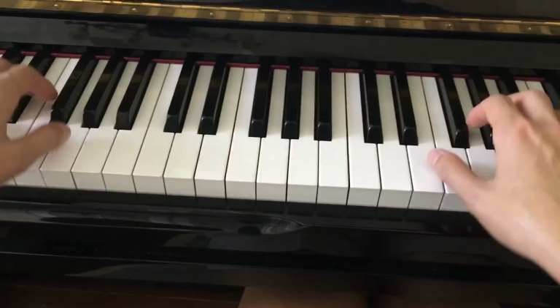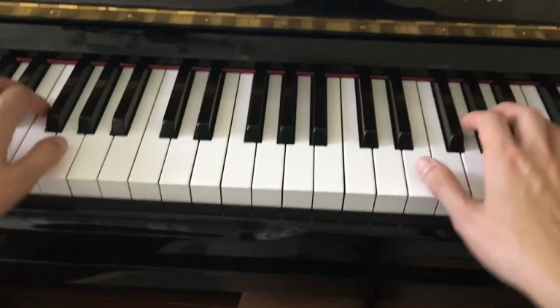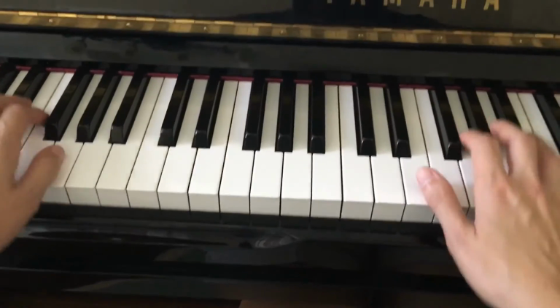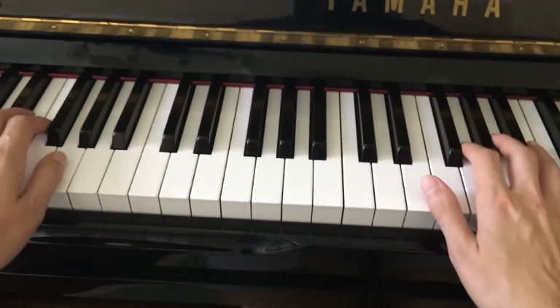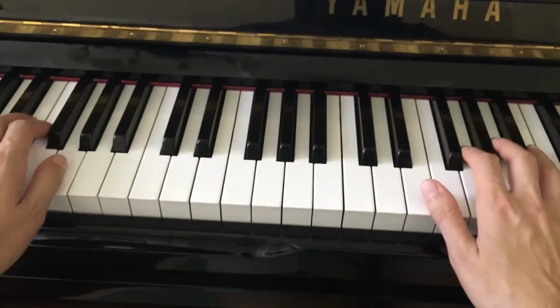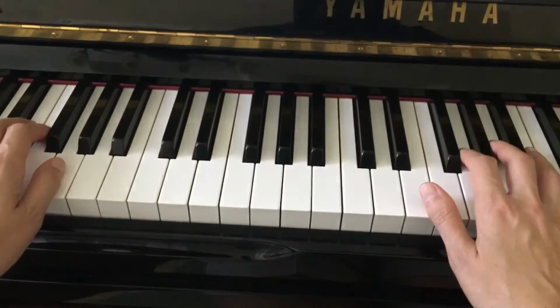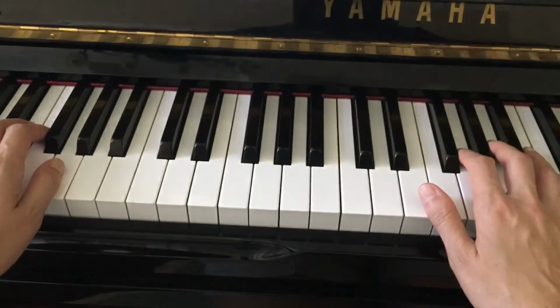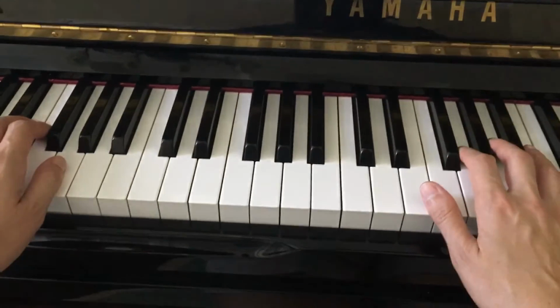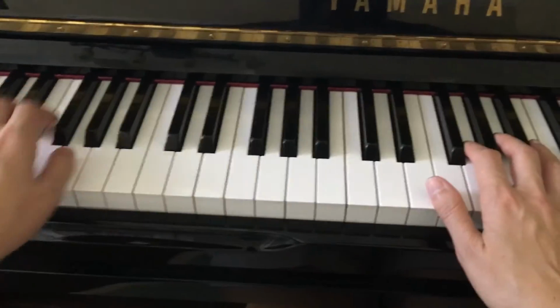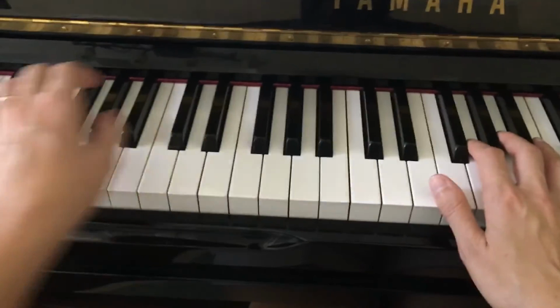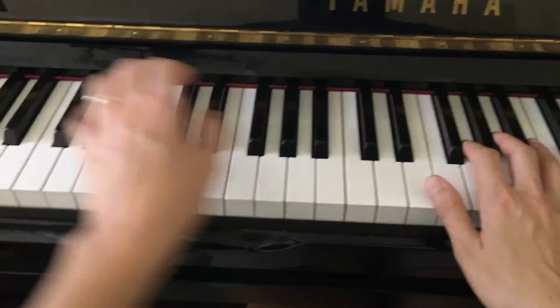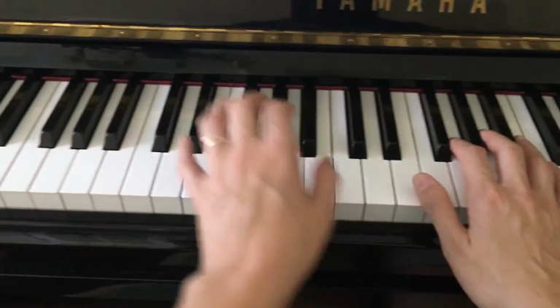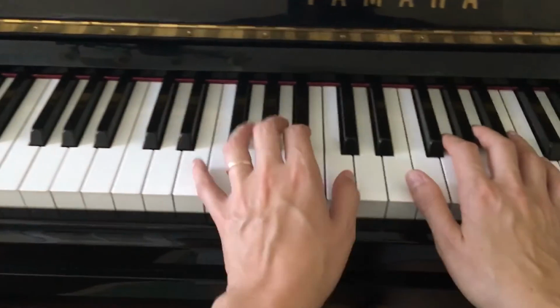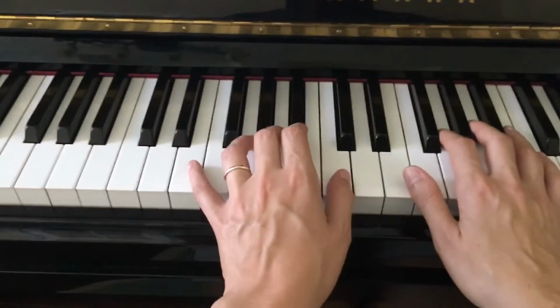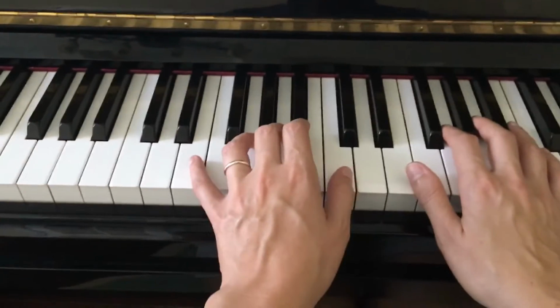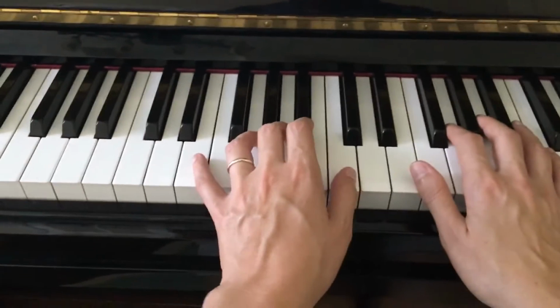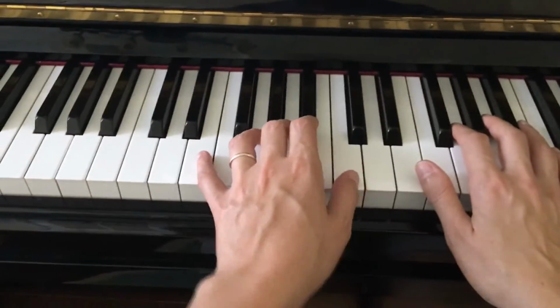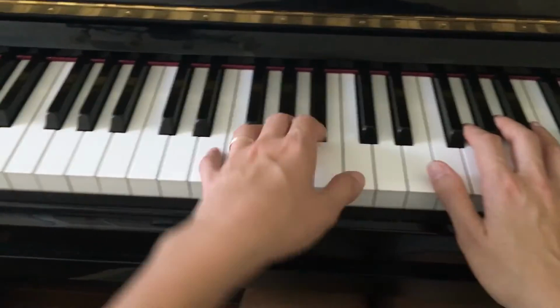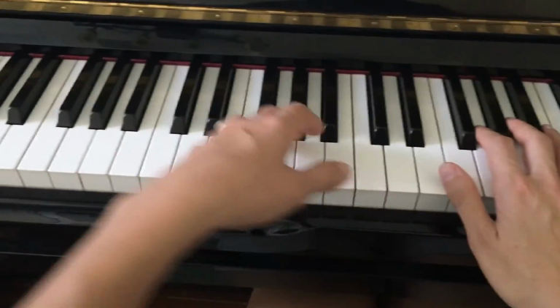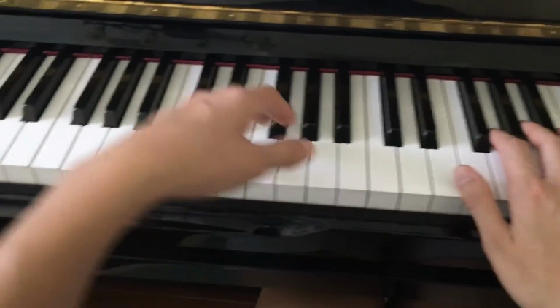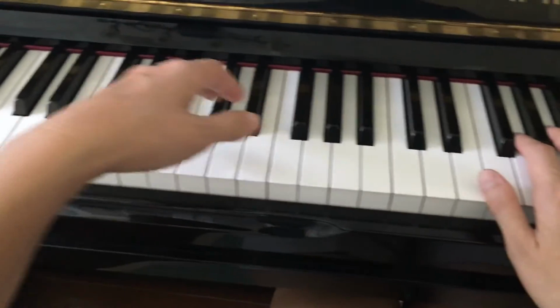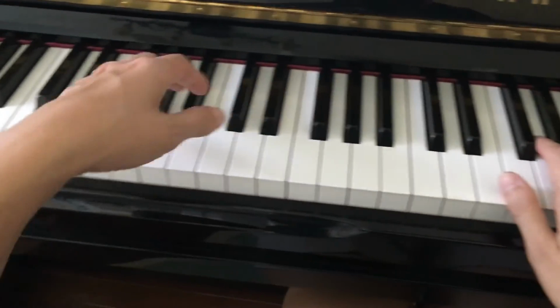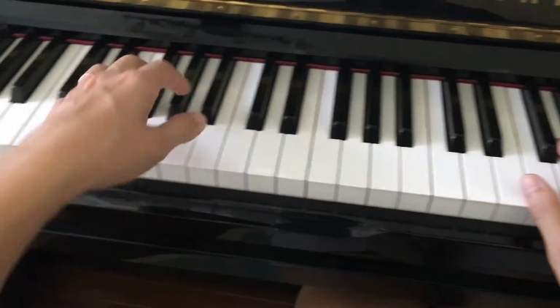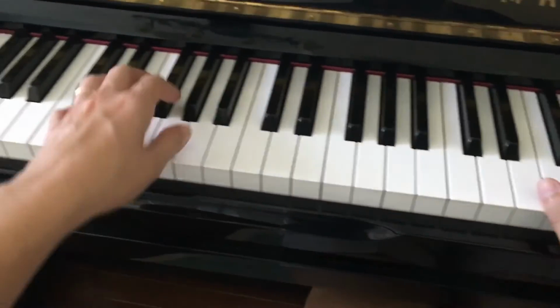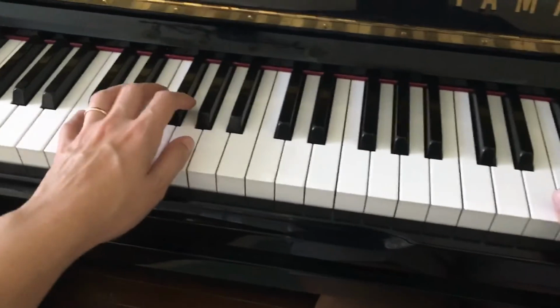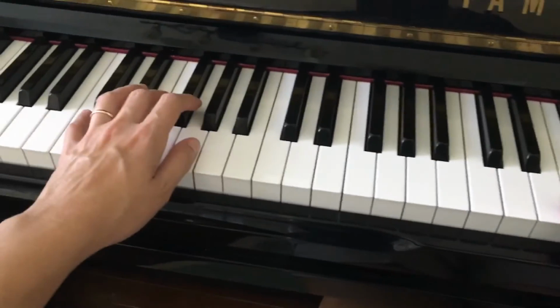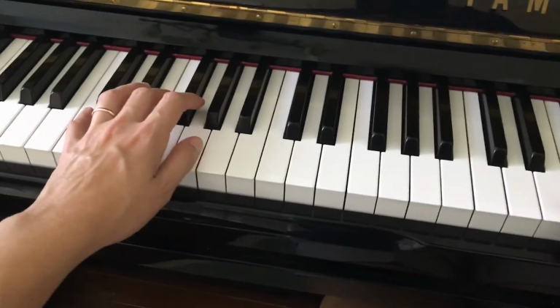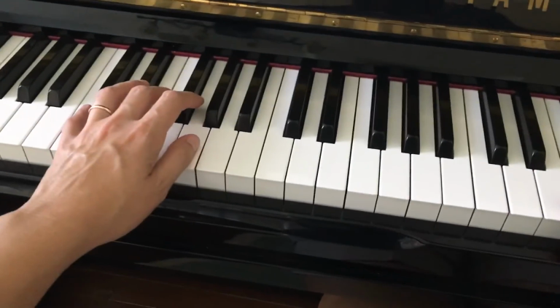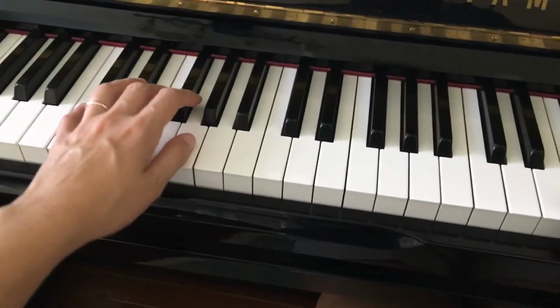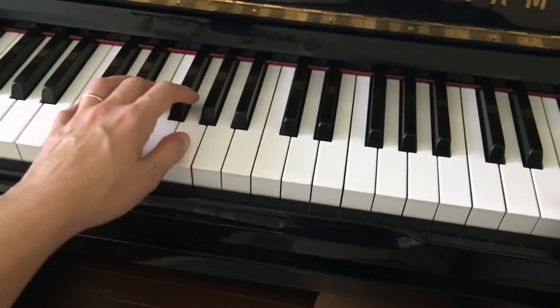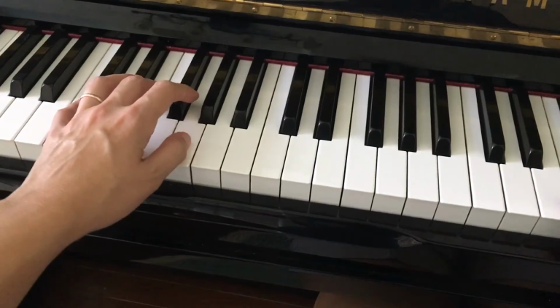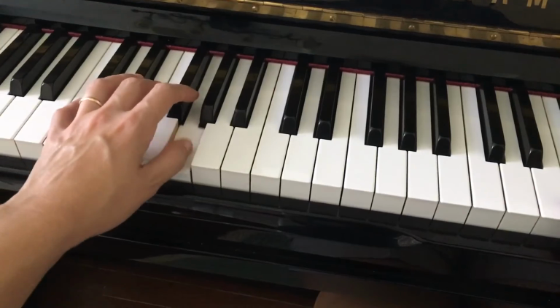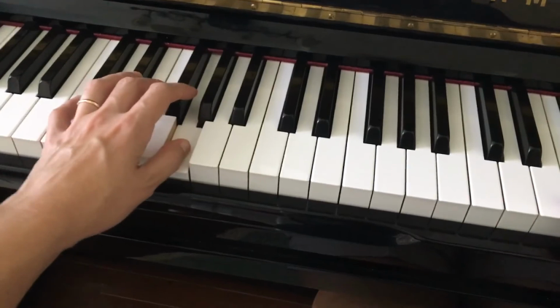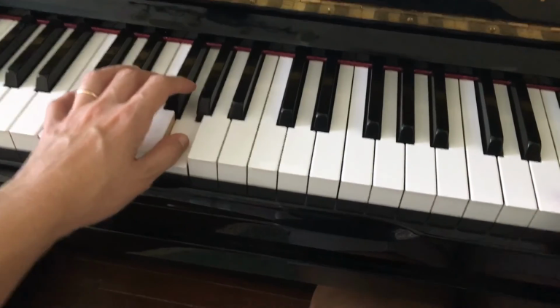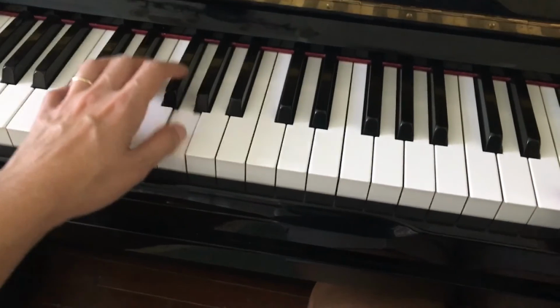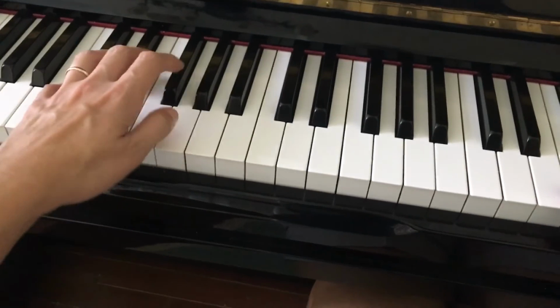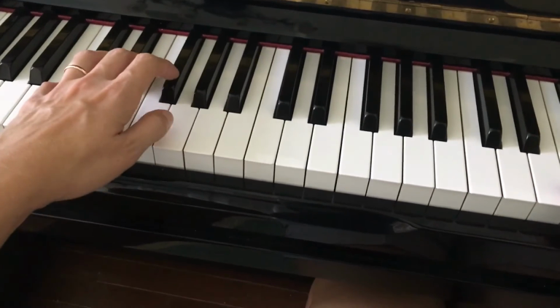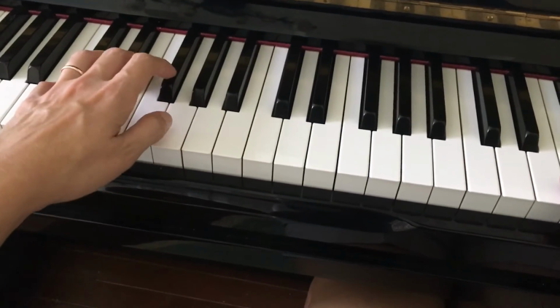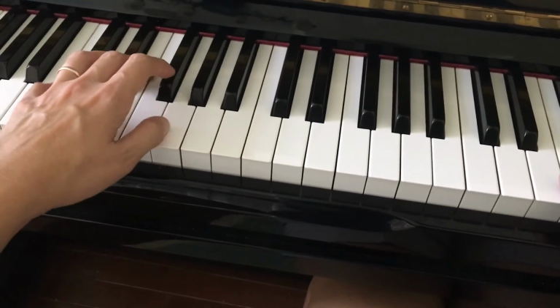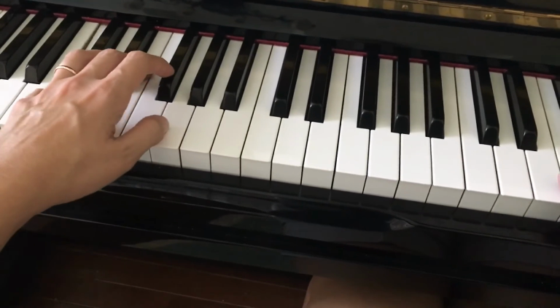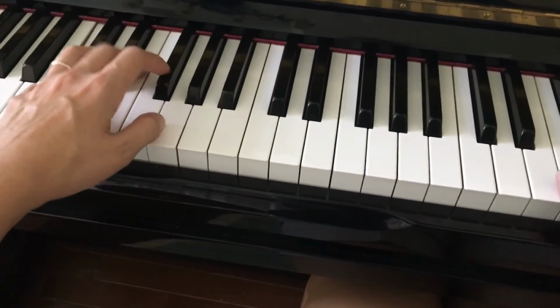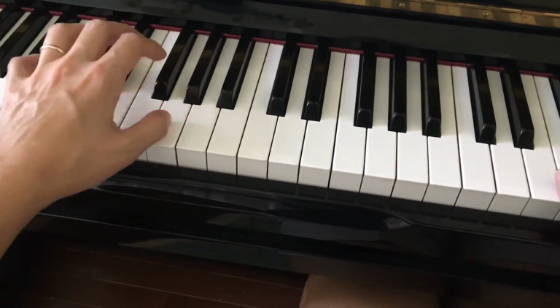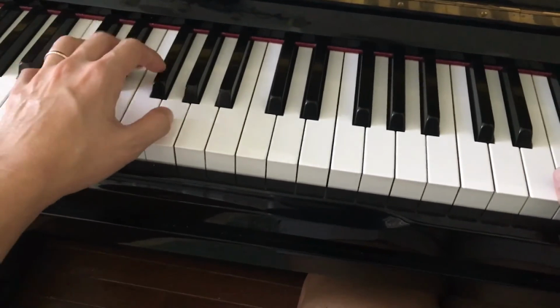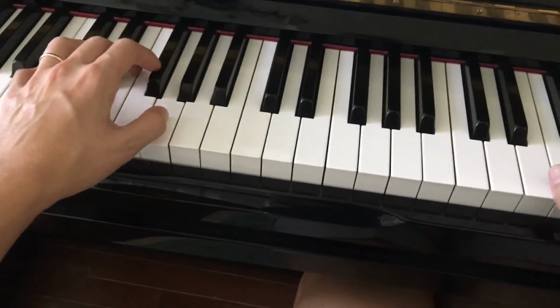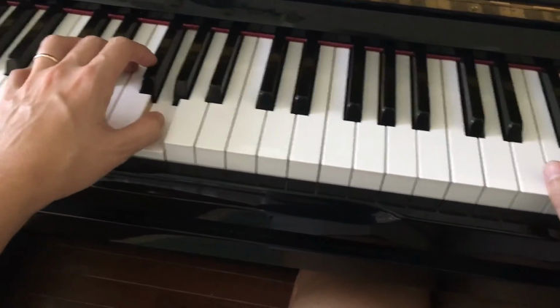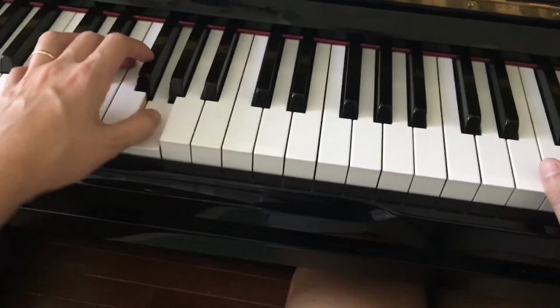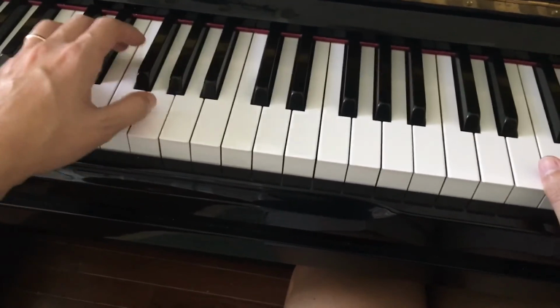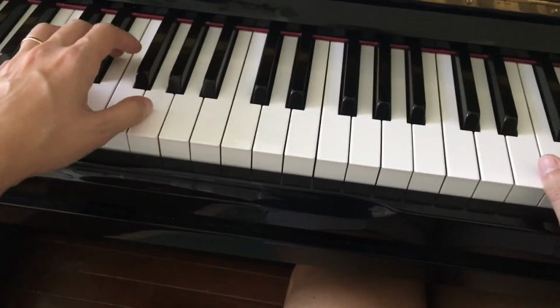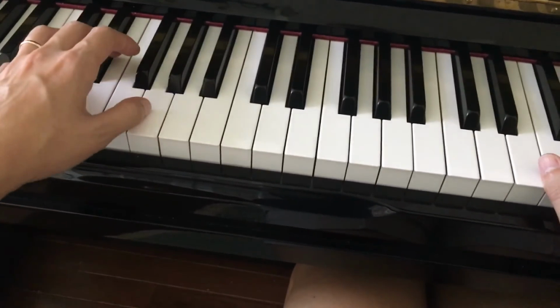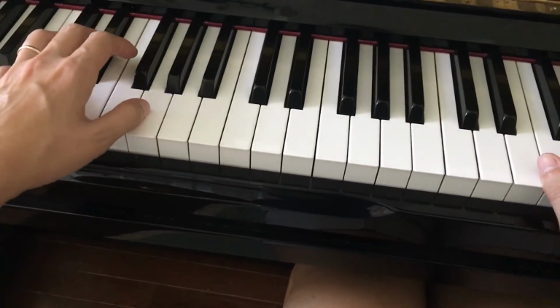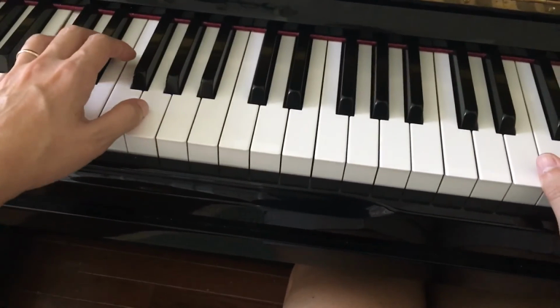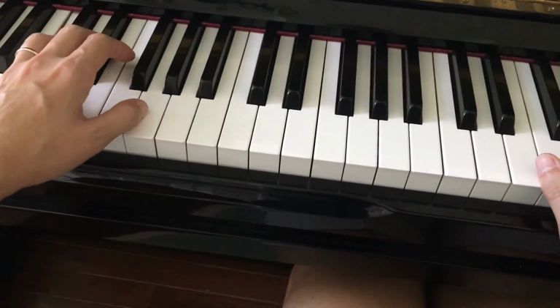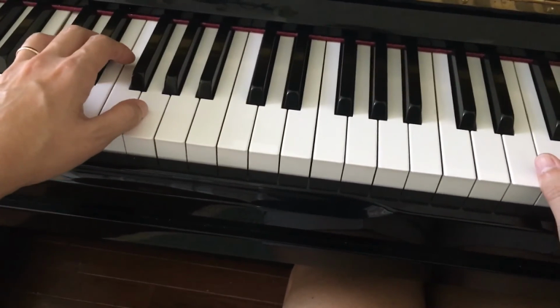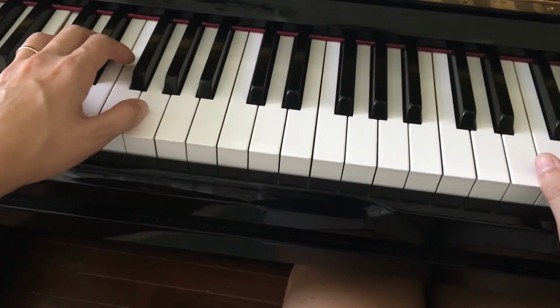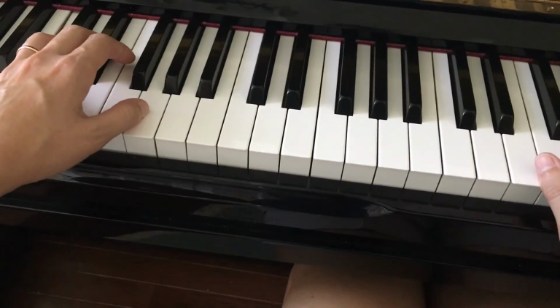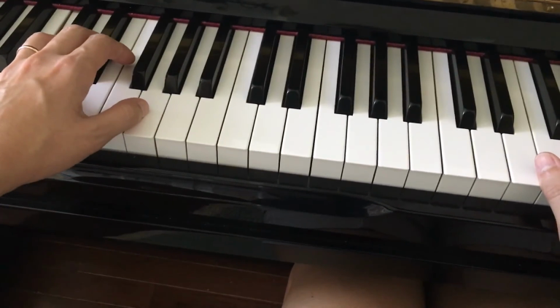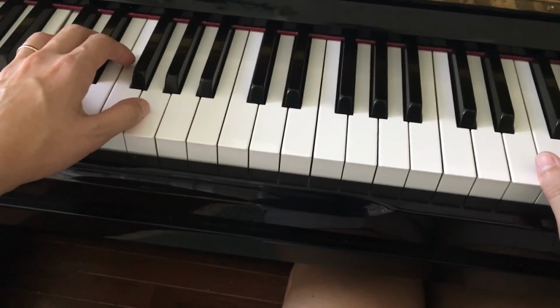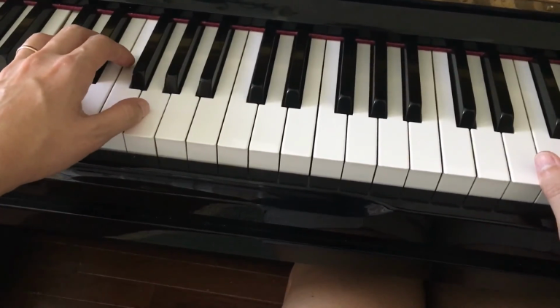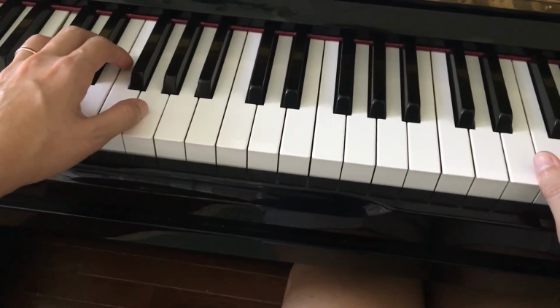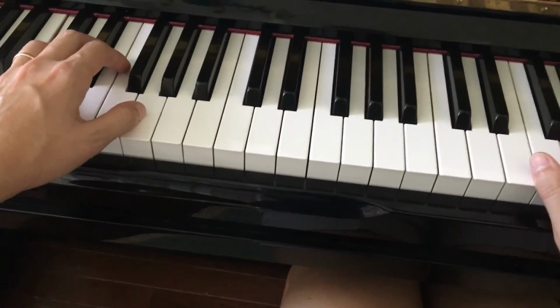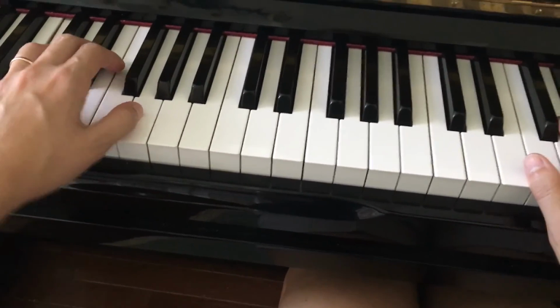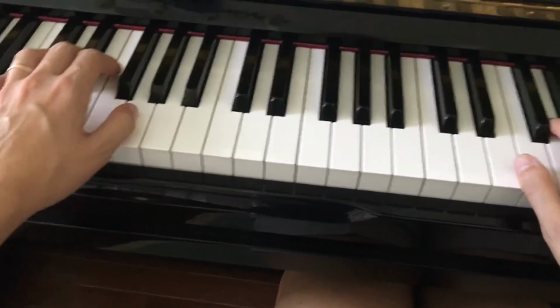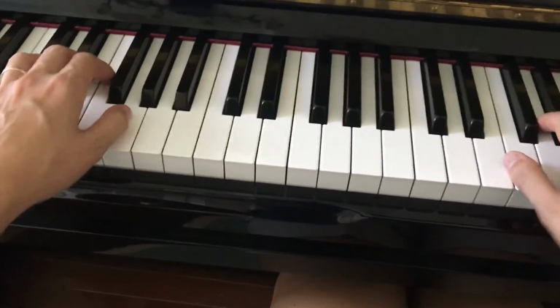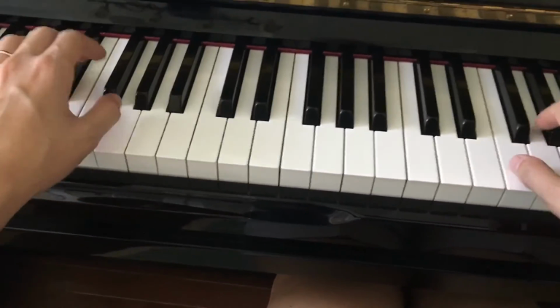At the end, your left hand will move down here and play G, C.